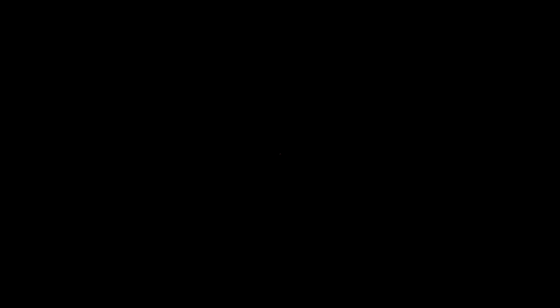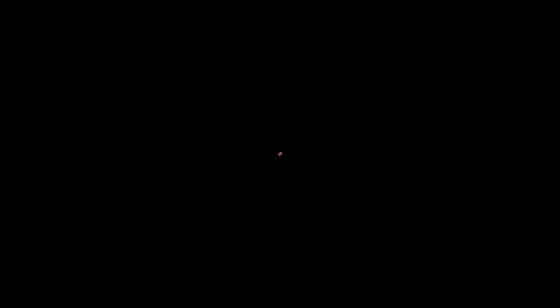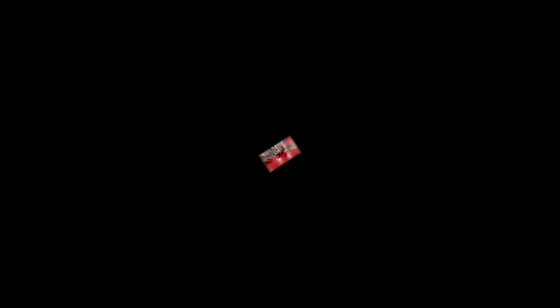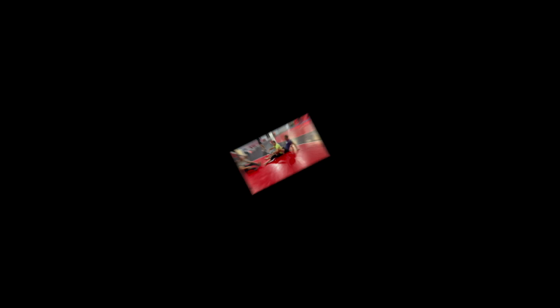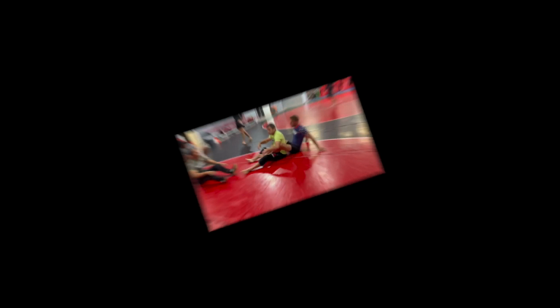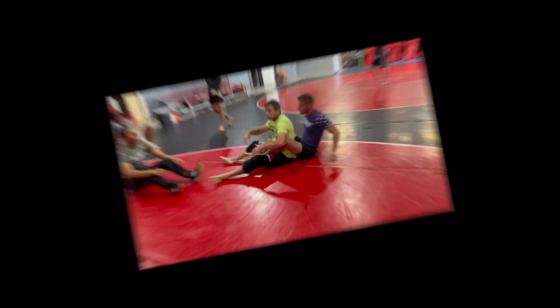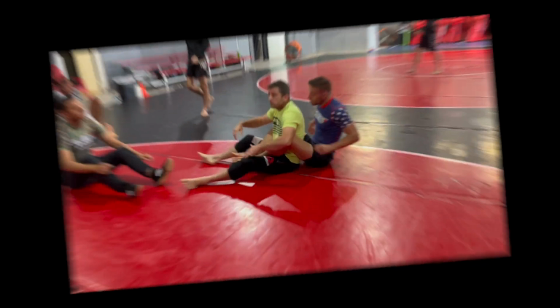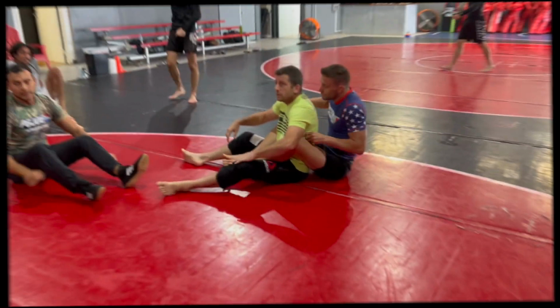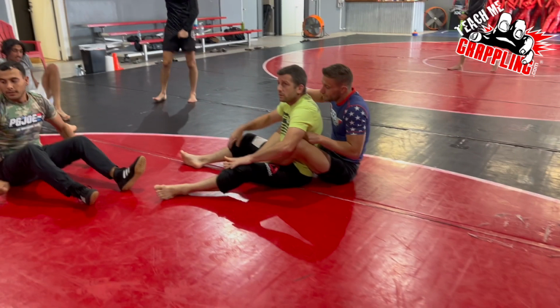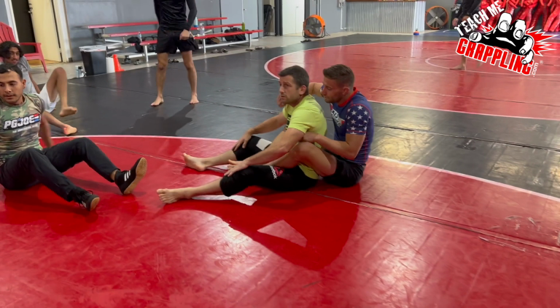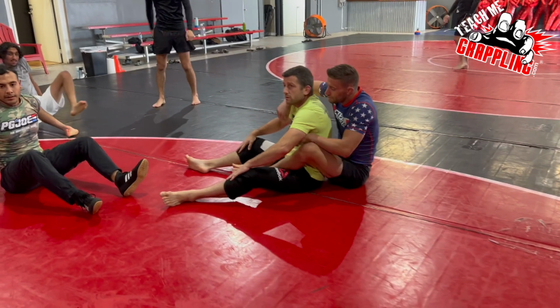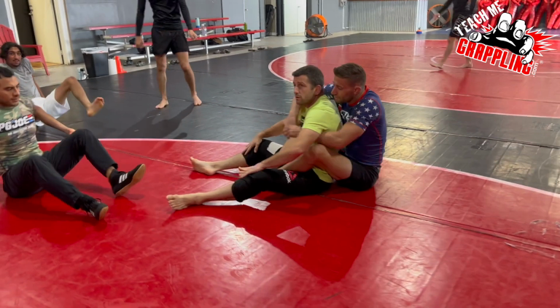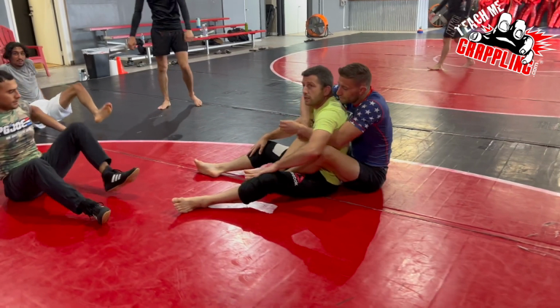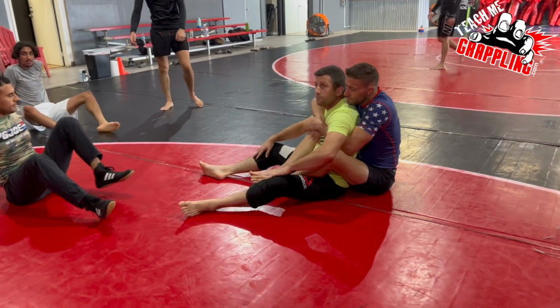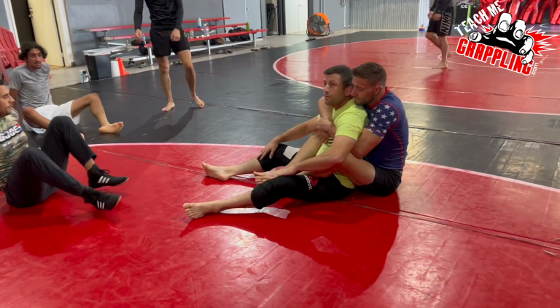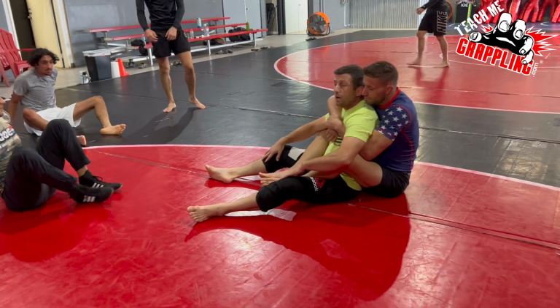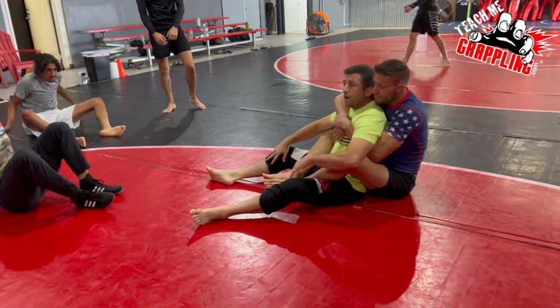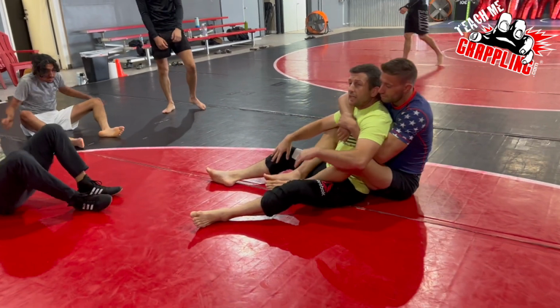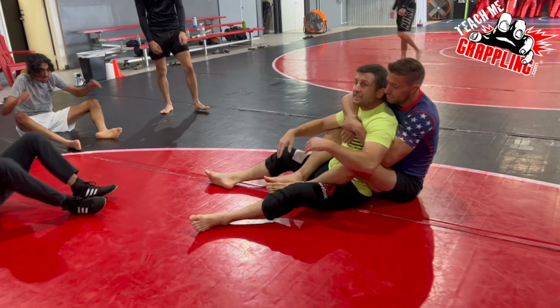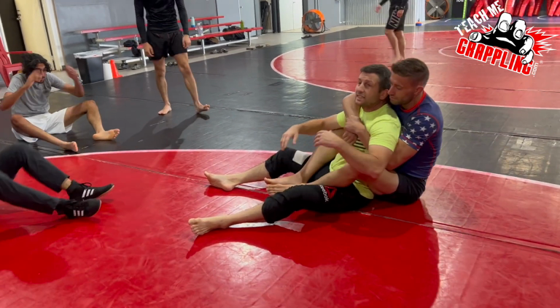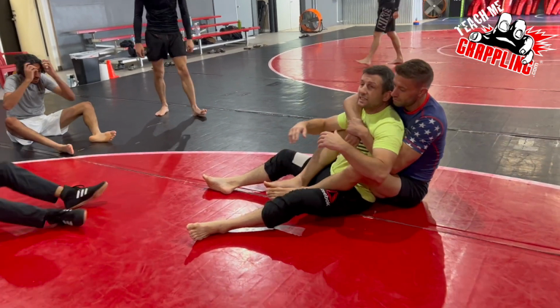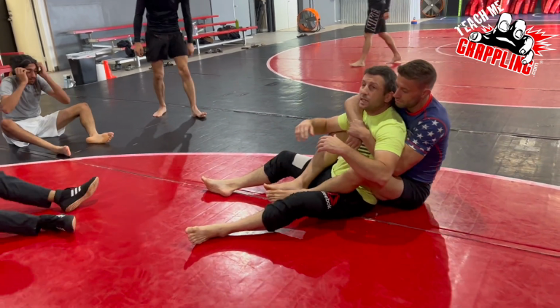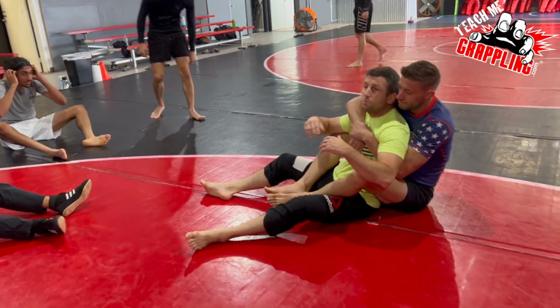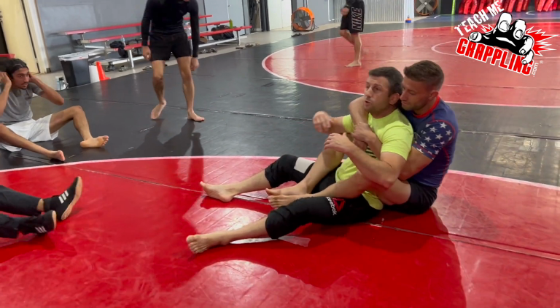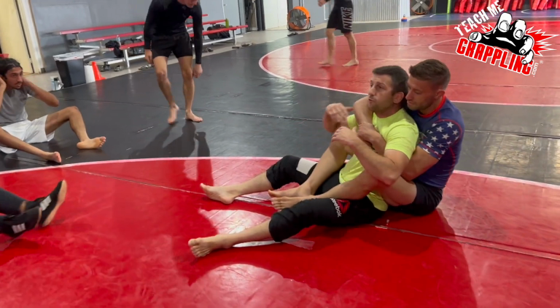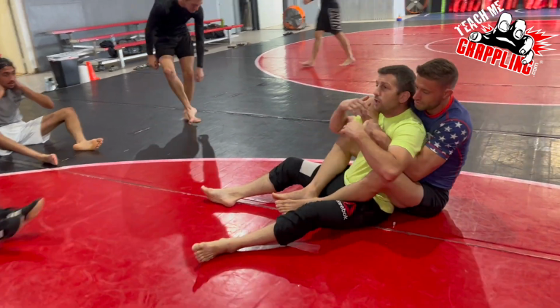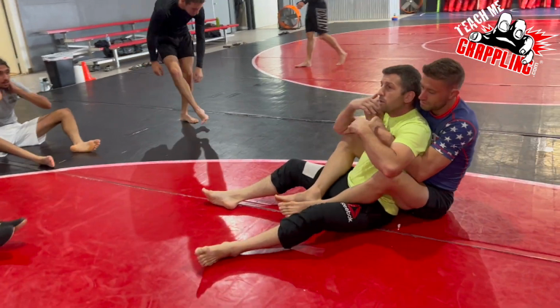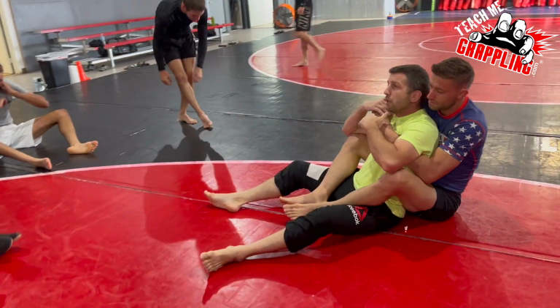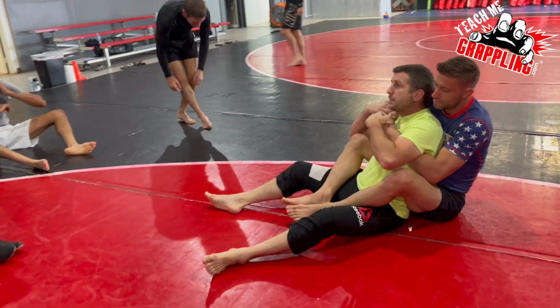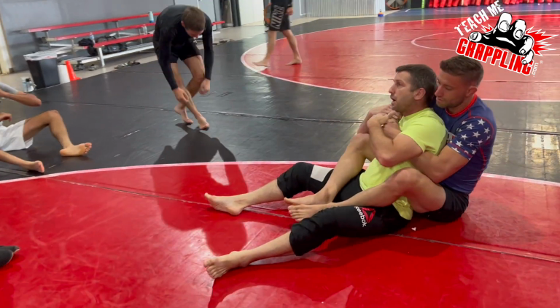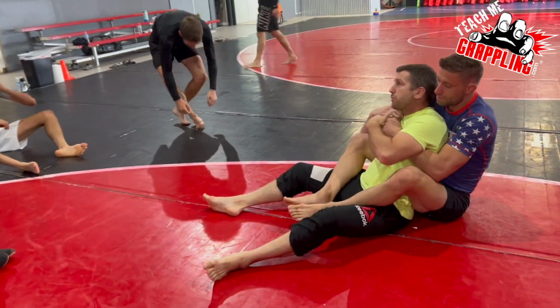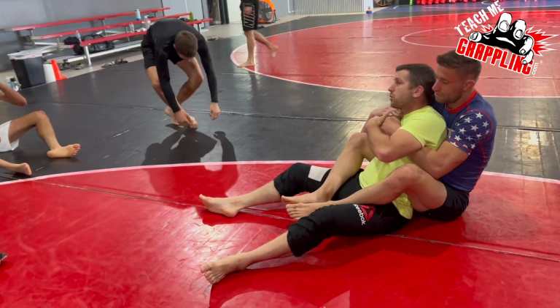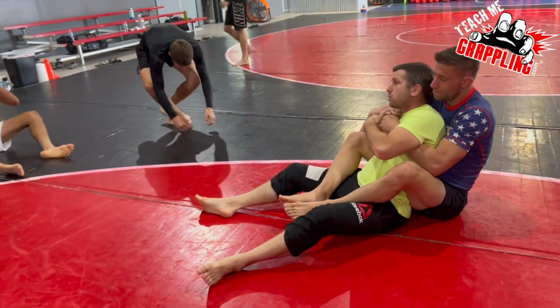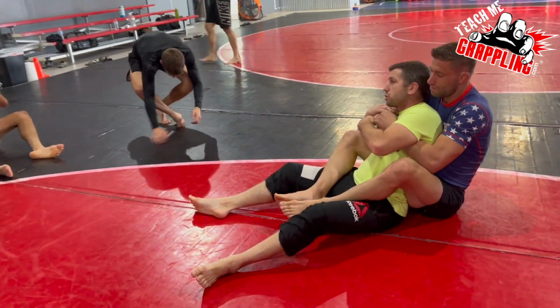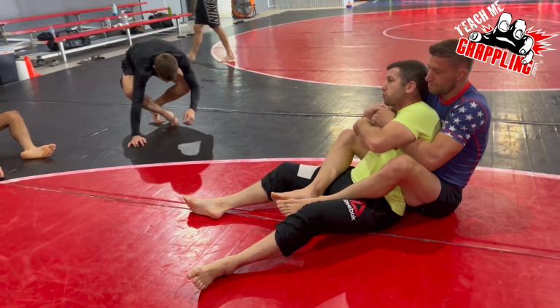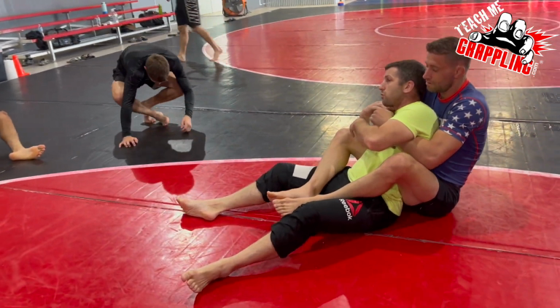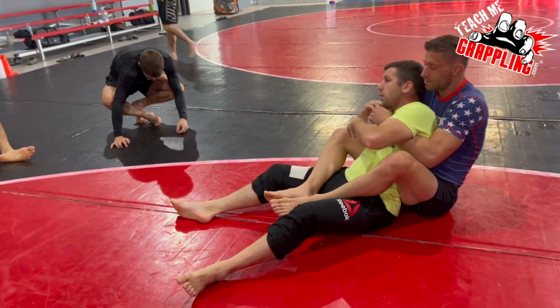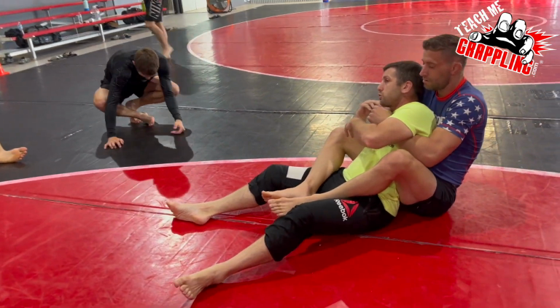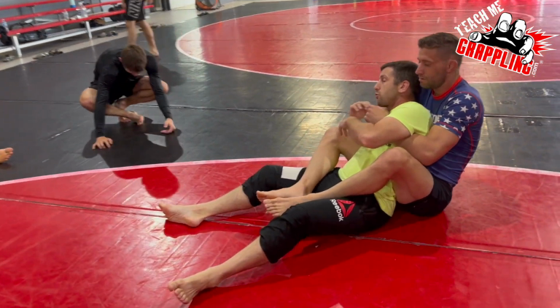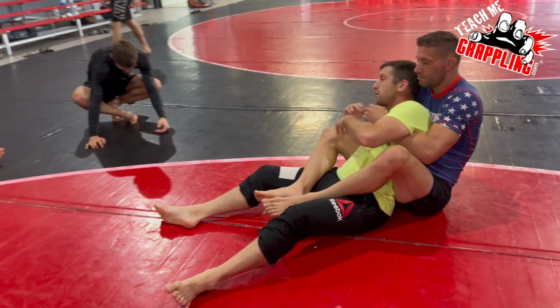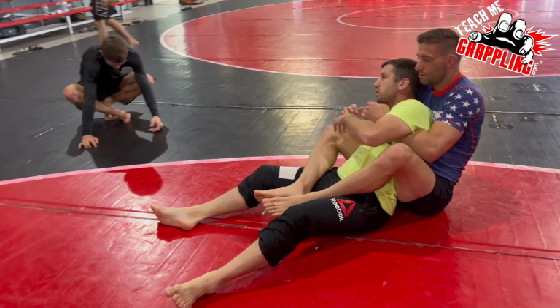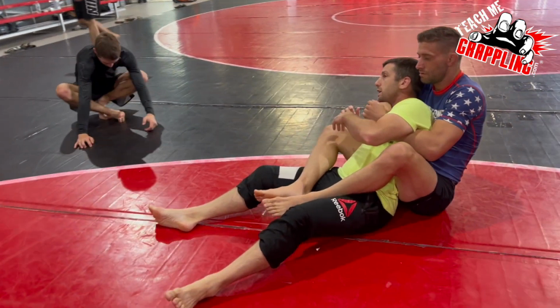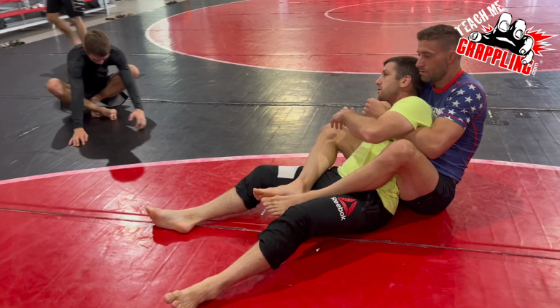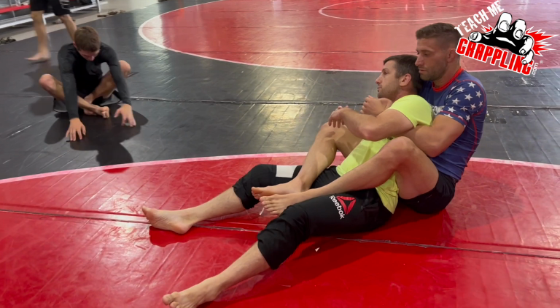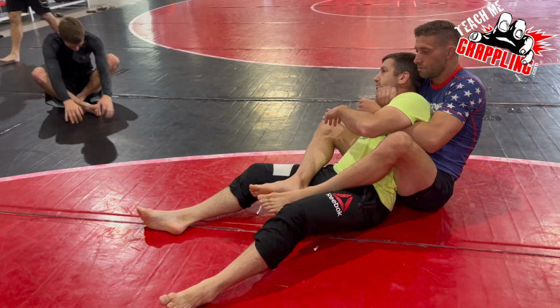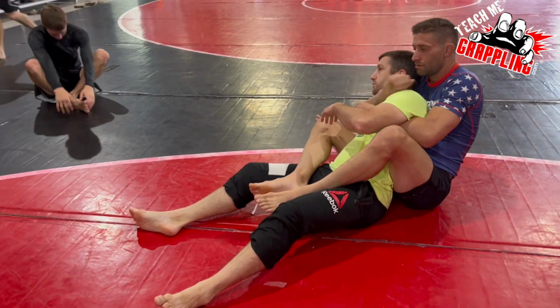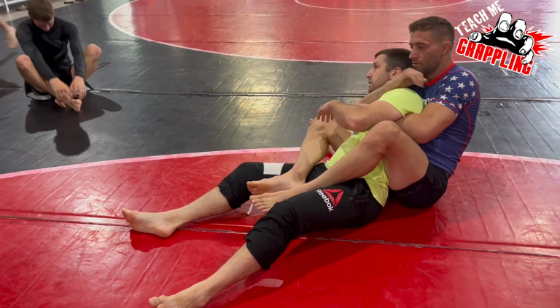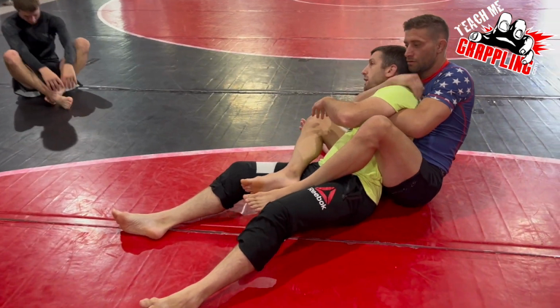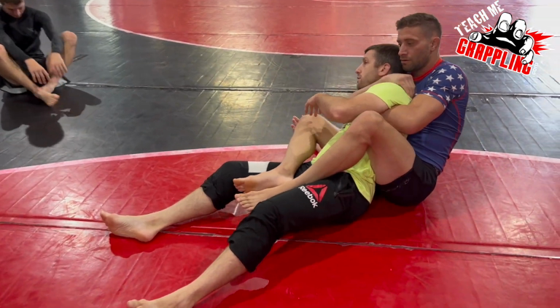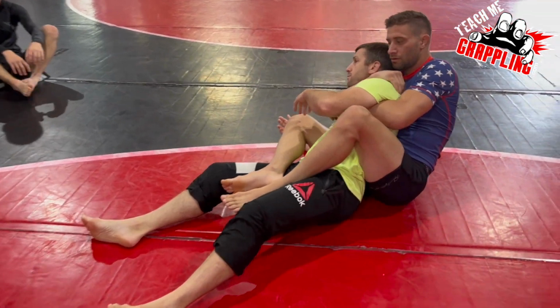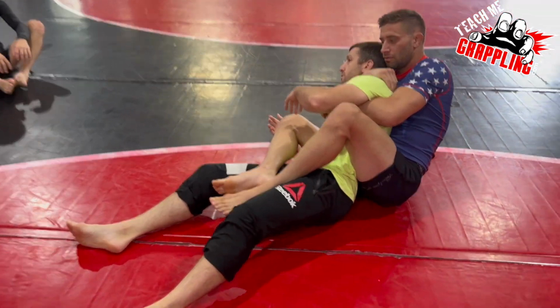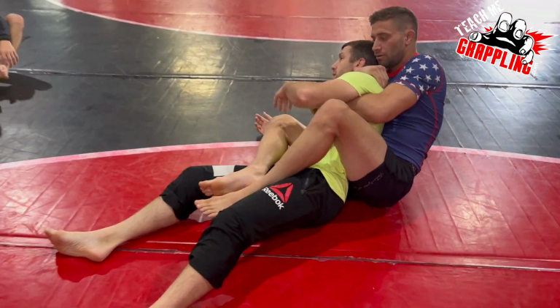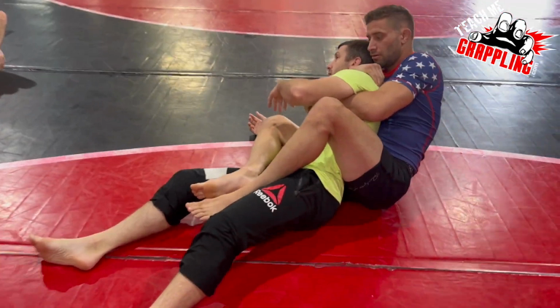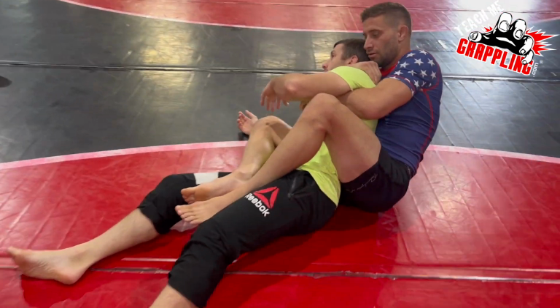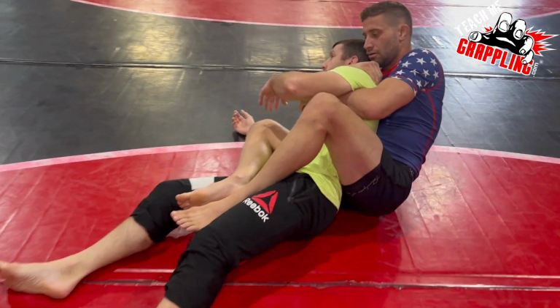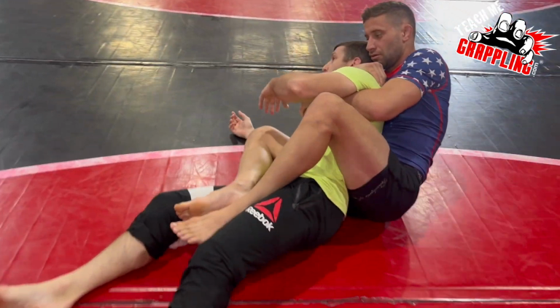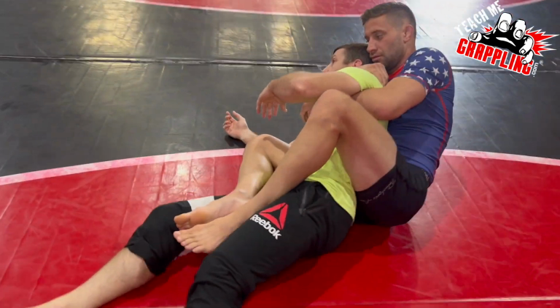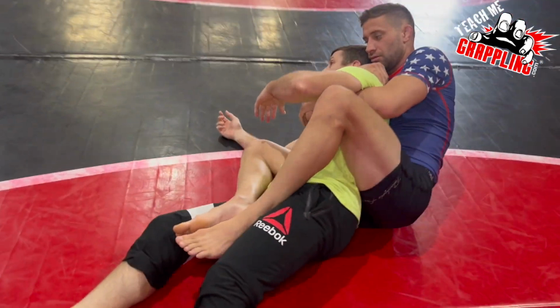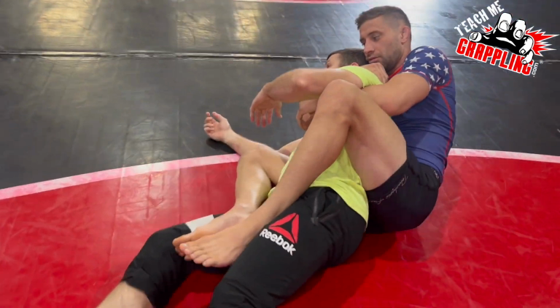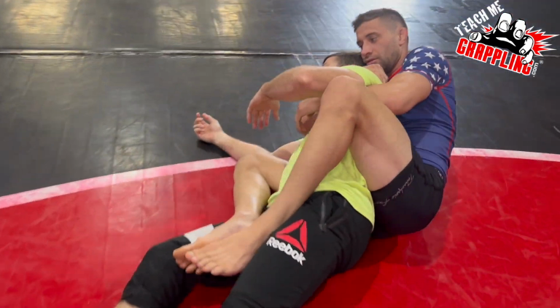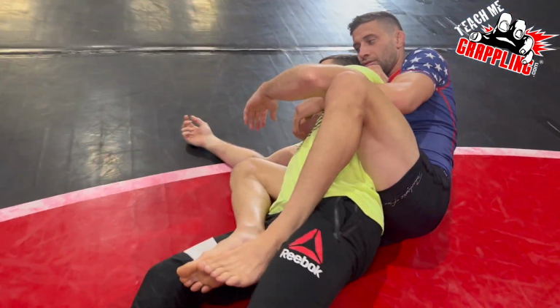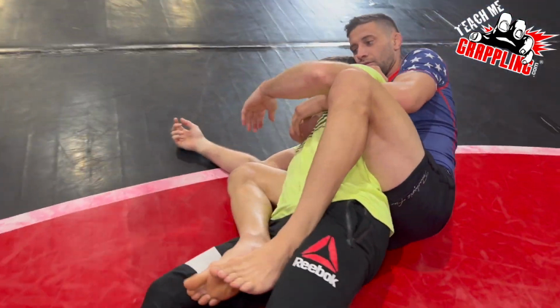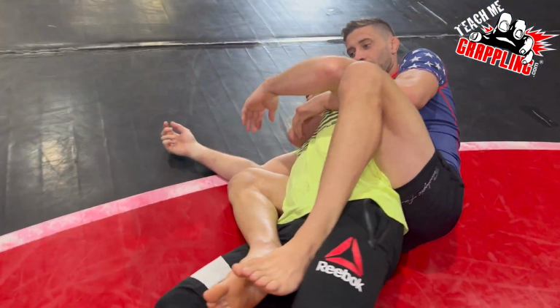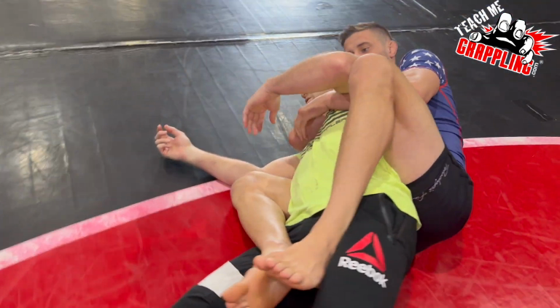It's the same move, but now we go to strong side. And the rear naked choke is in.